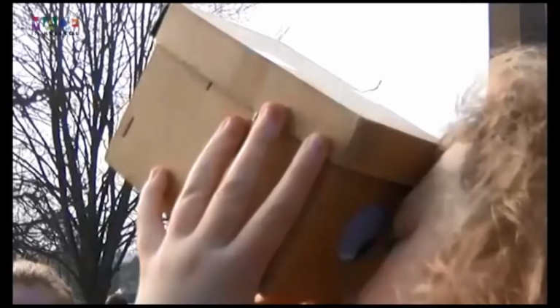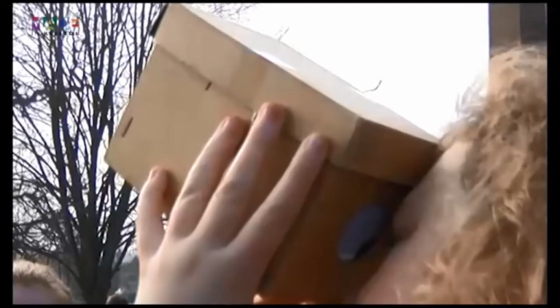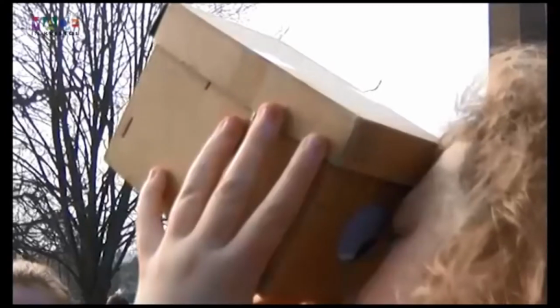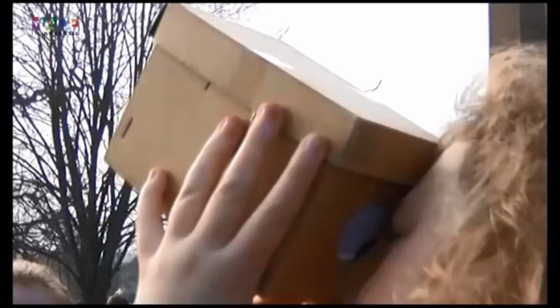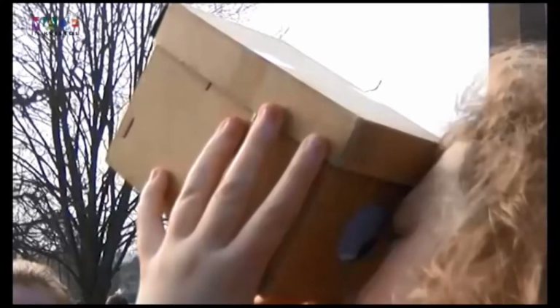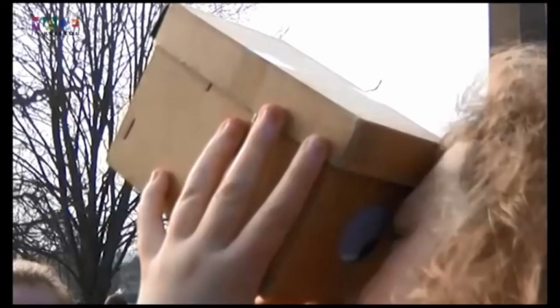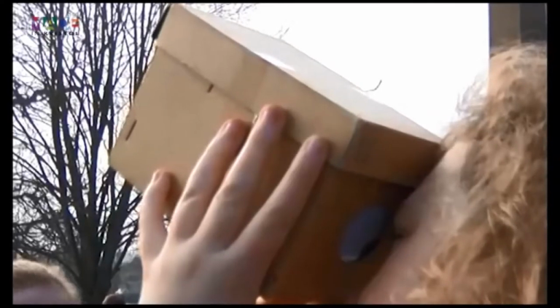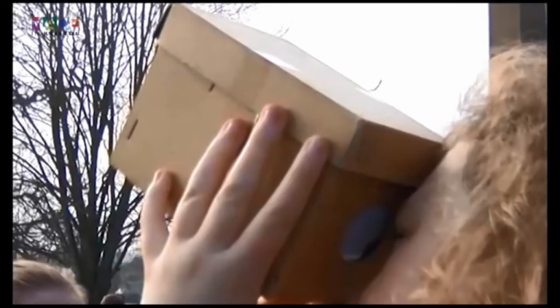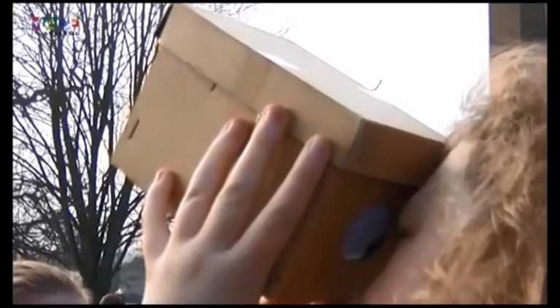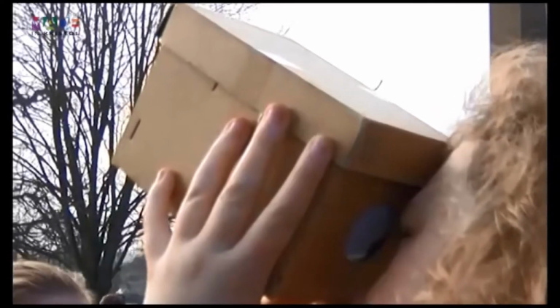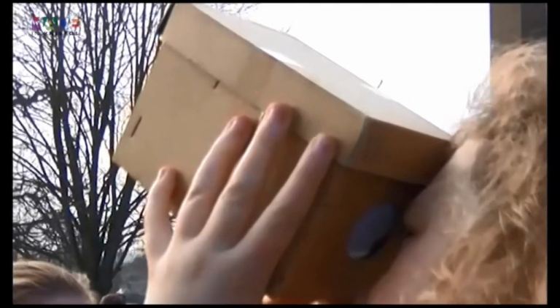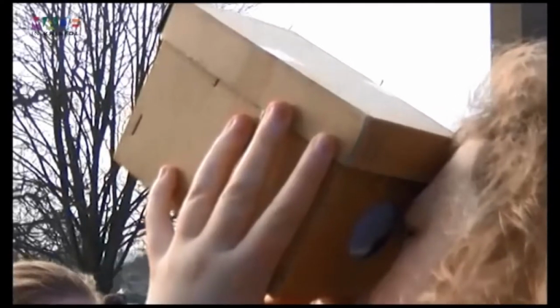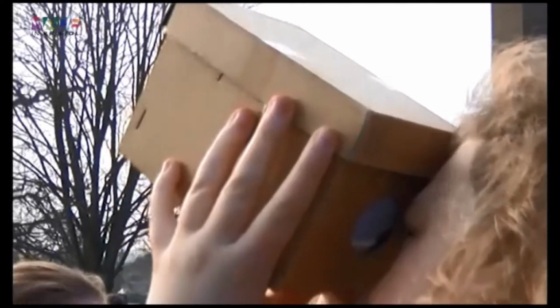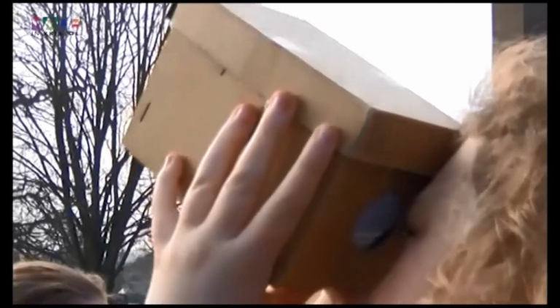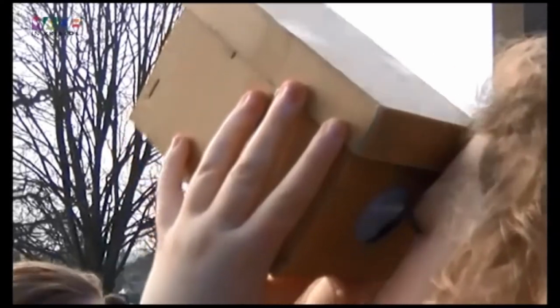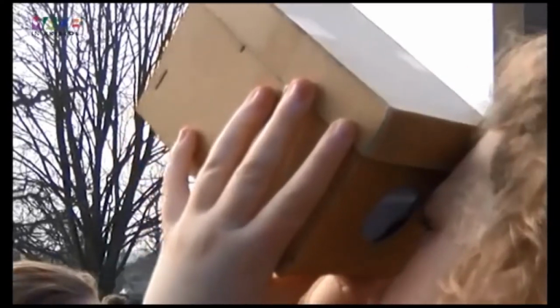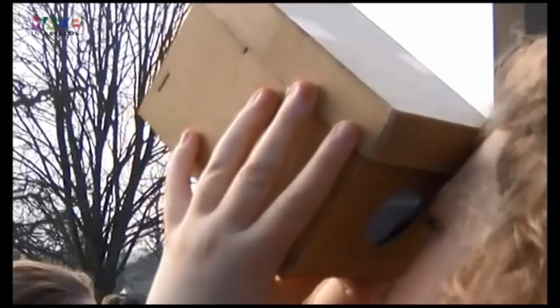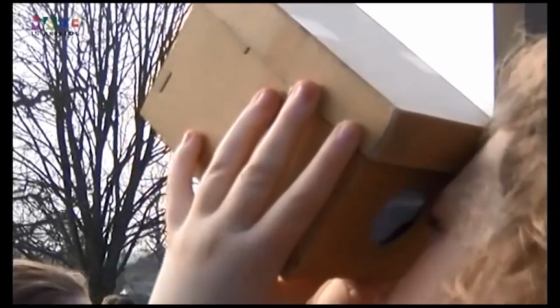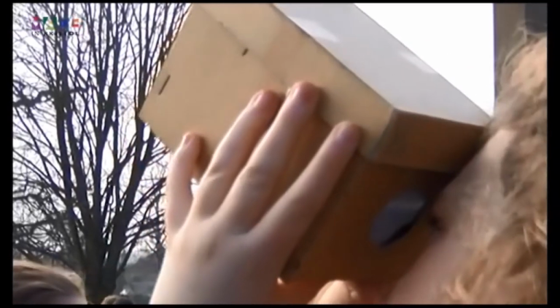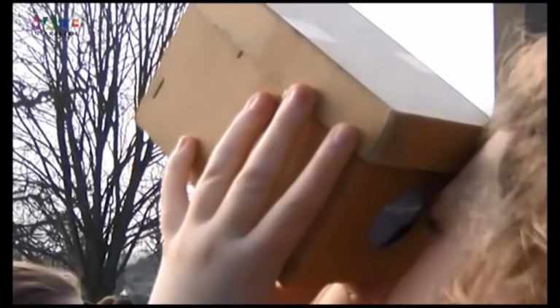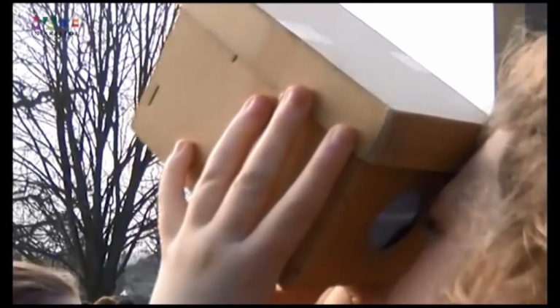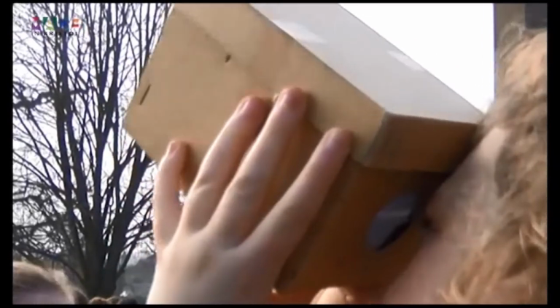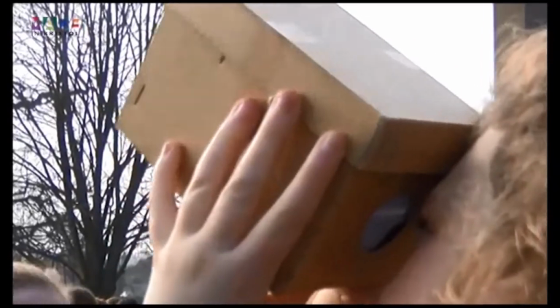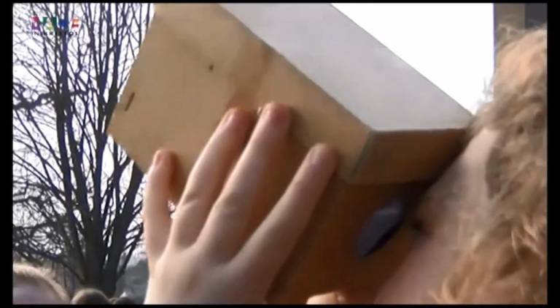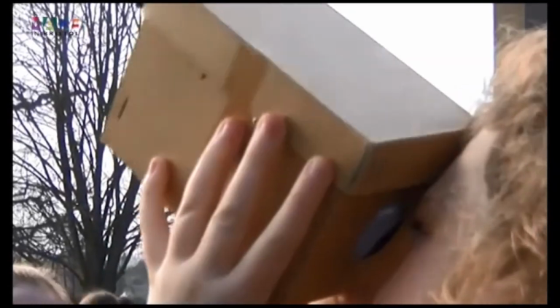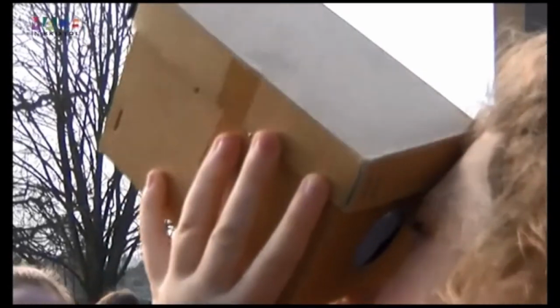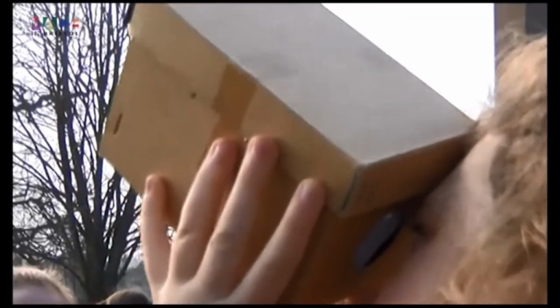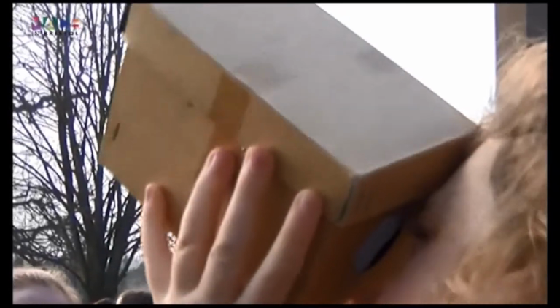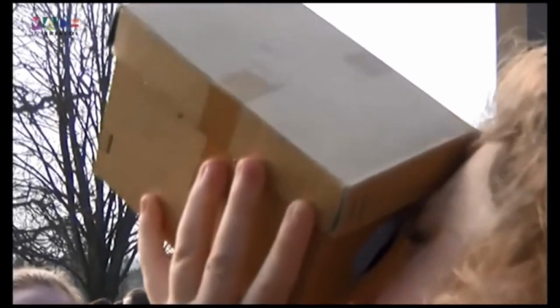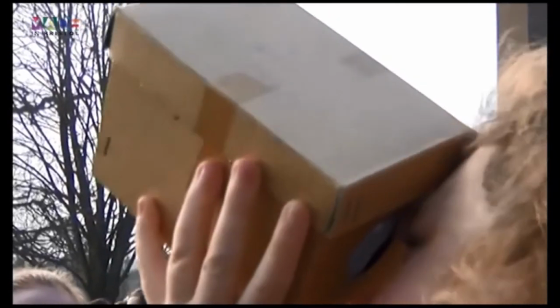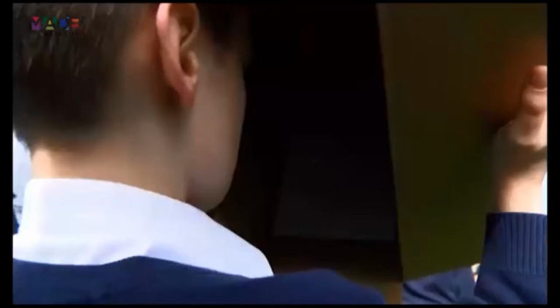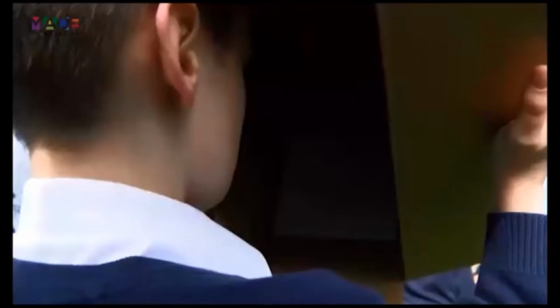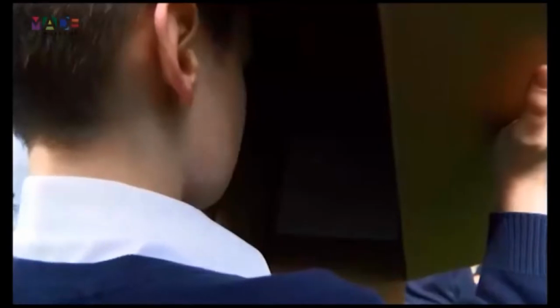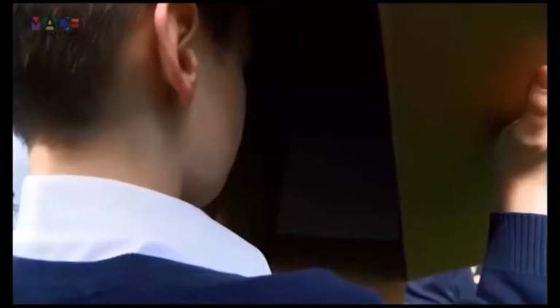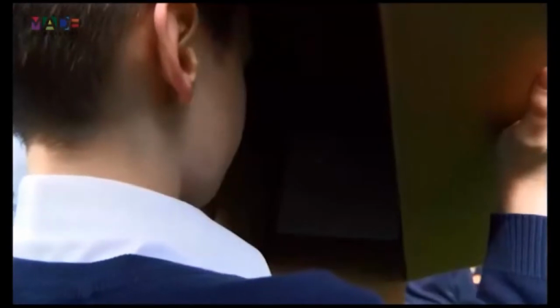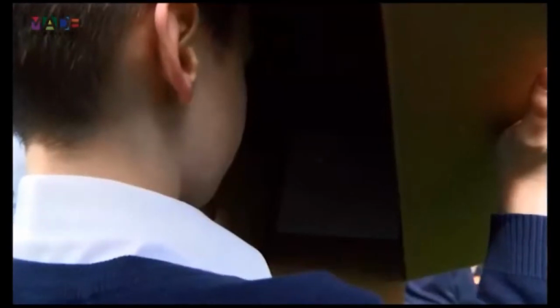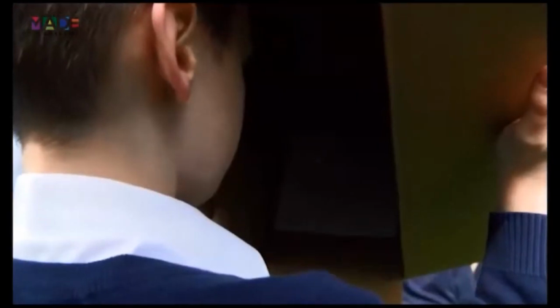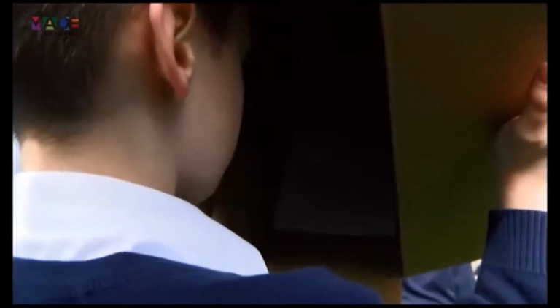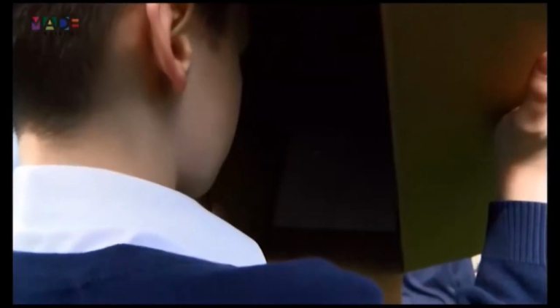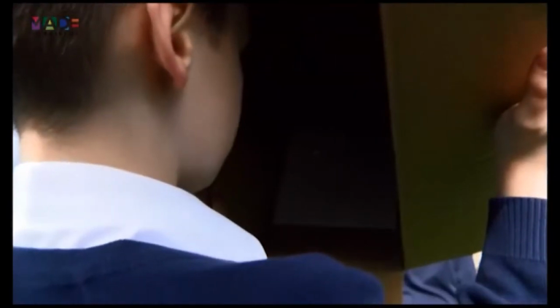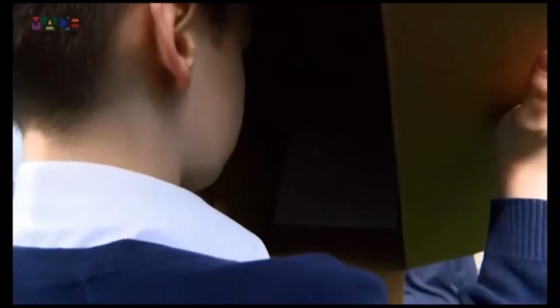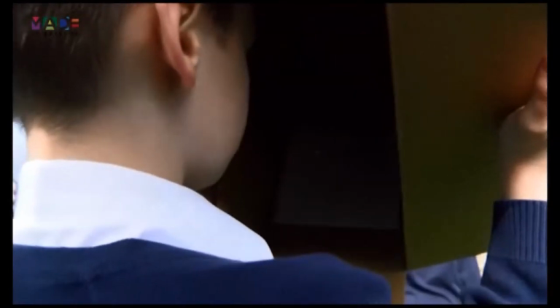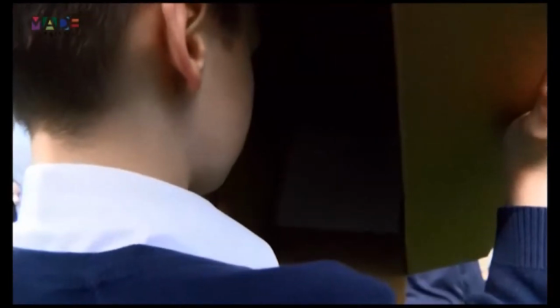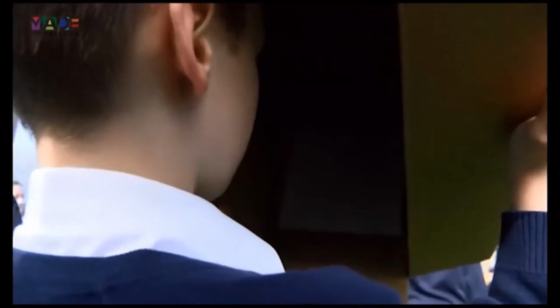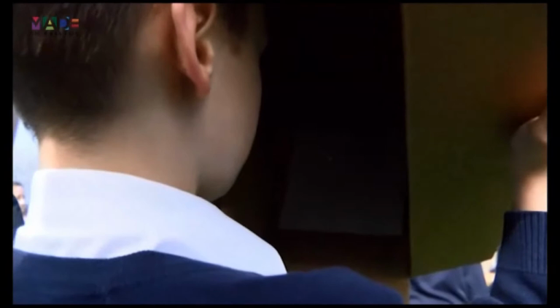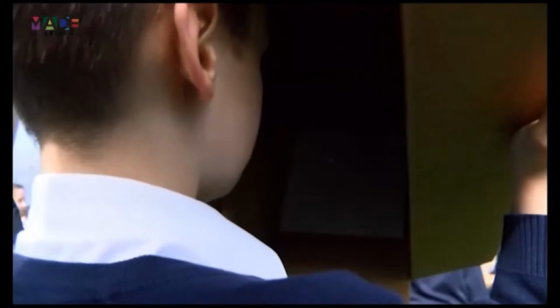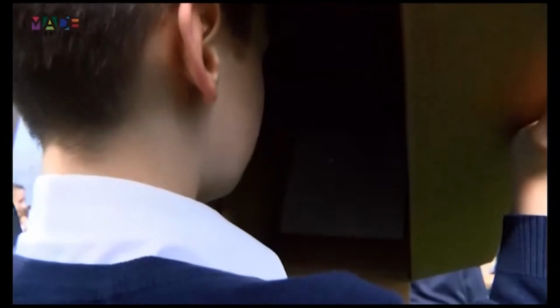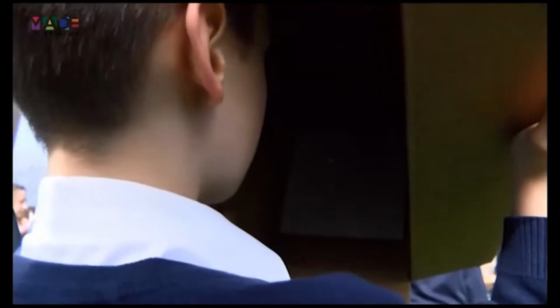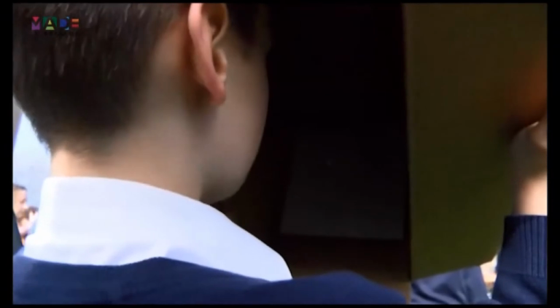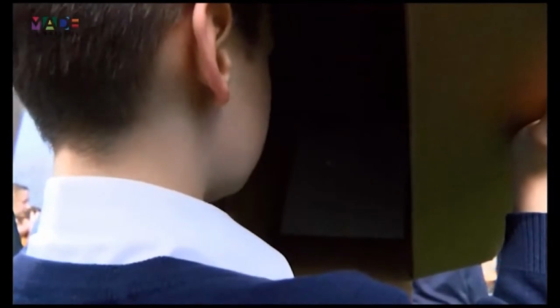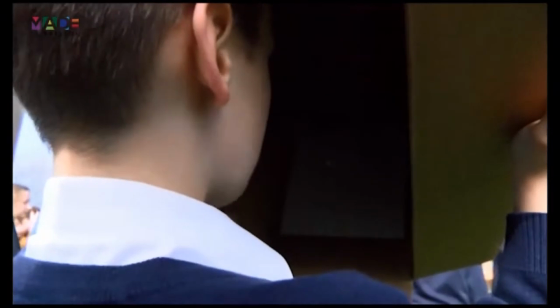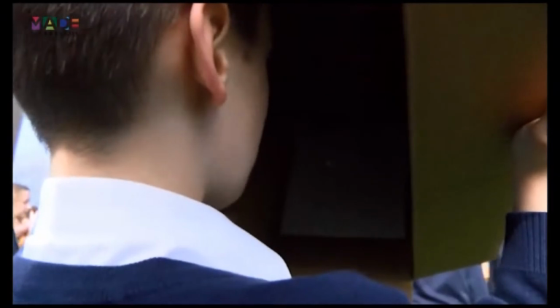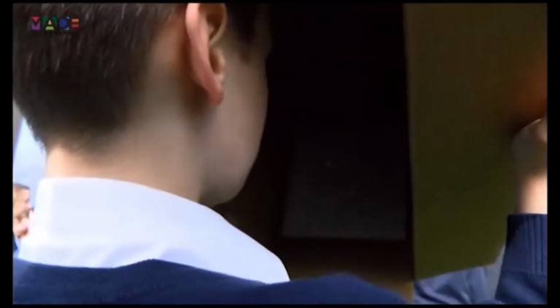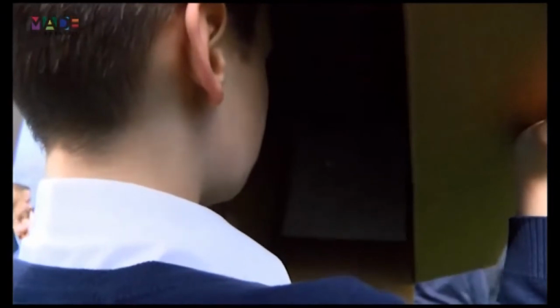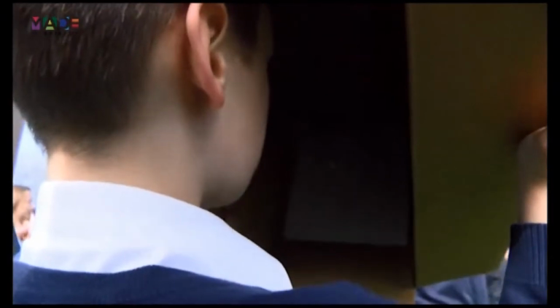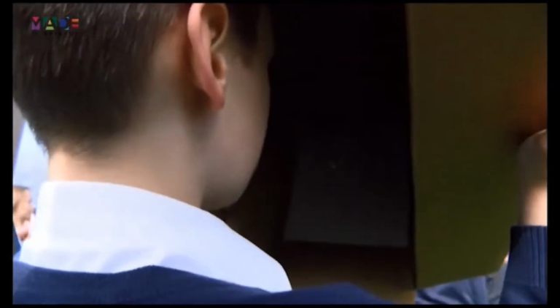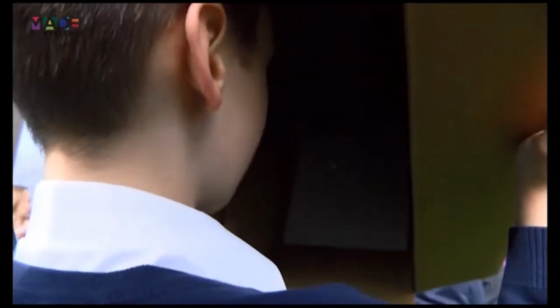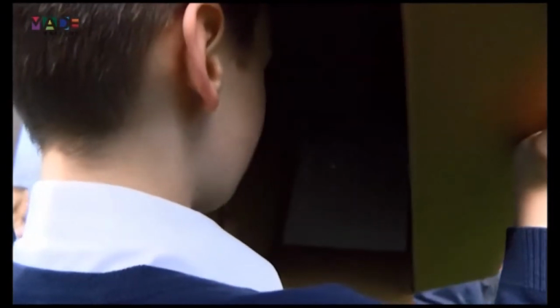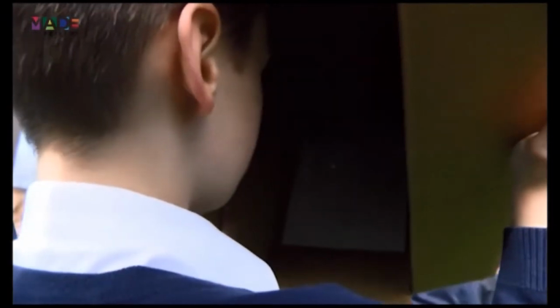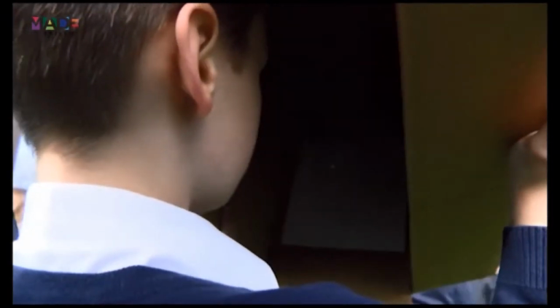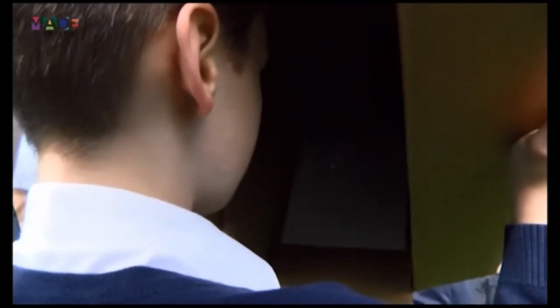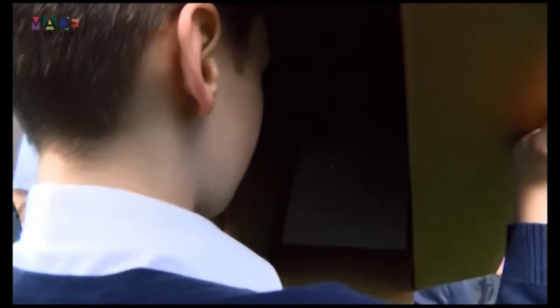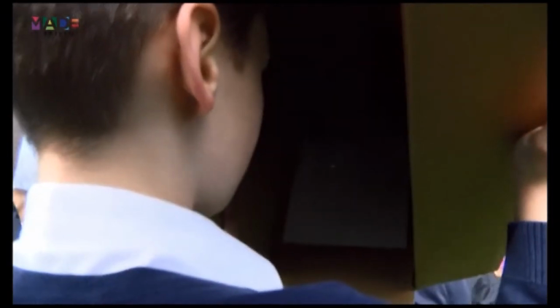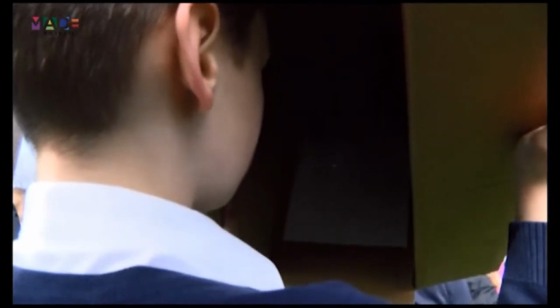To make the most of viewing the eclipse, pinhole projectors were created for a fun and safe viewing.